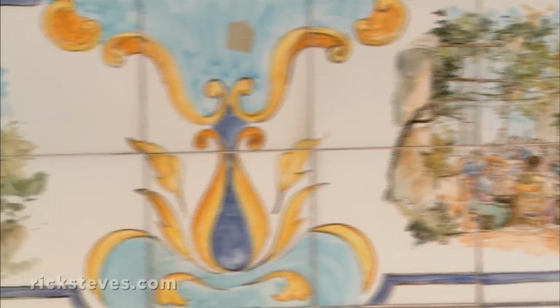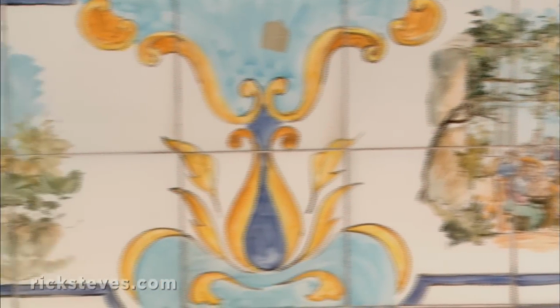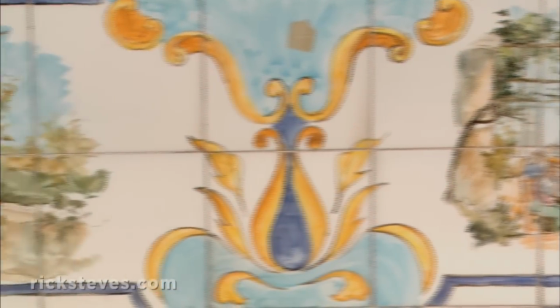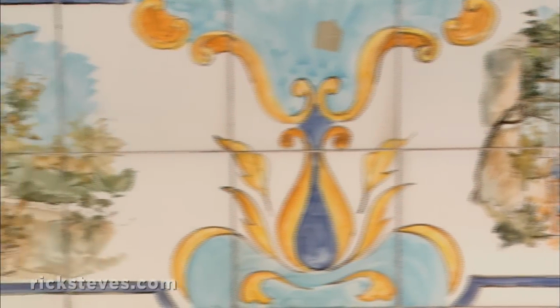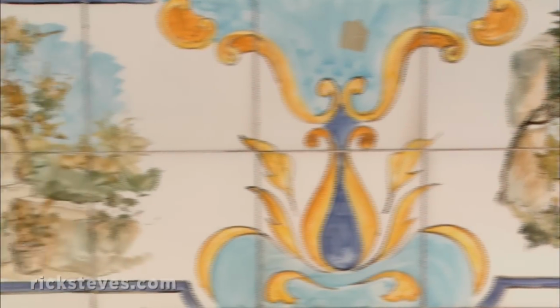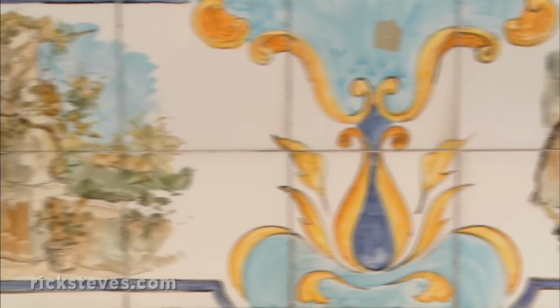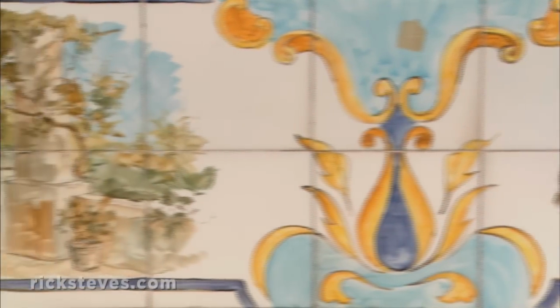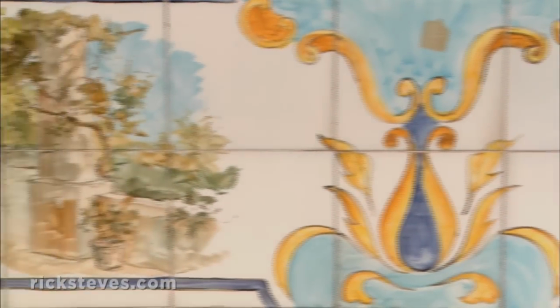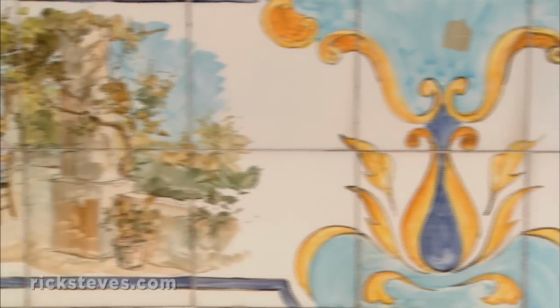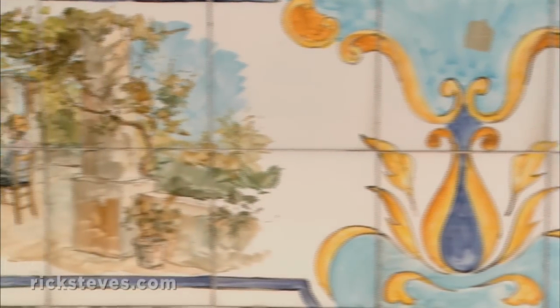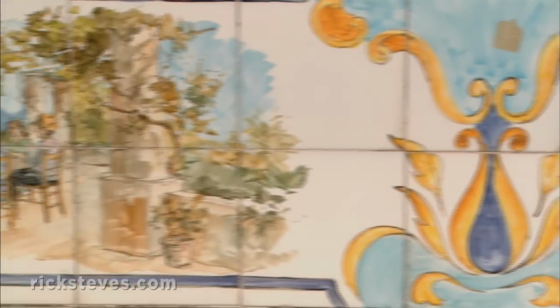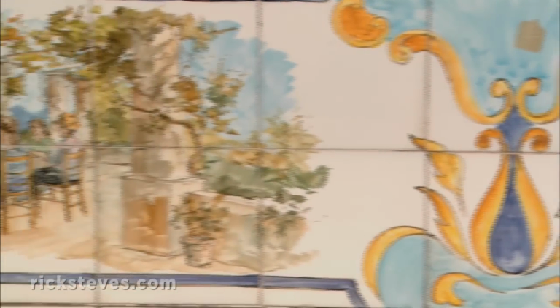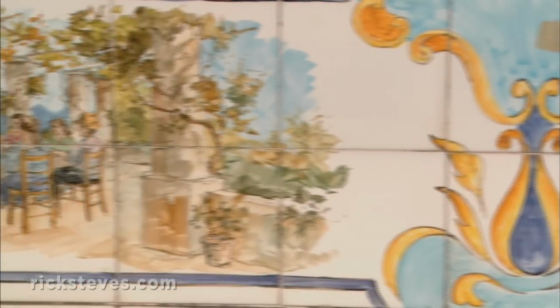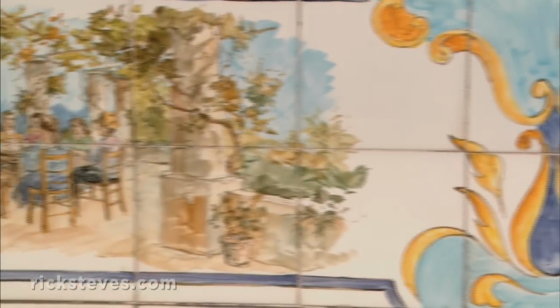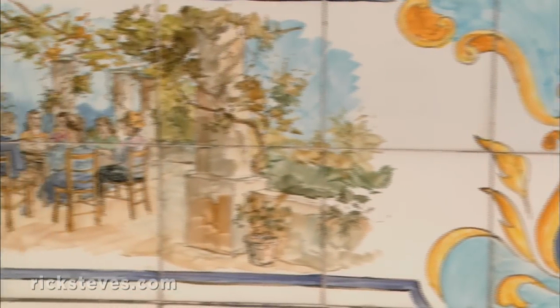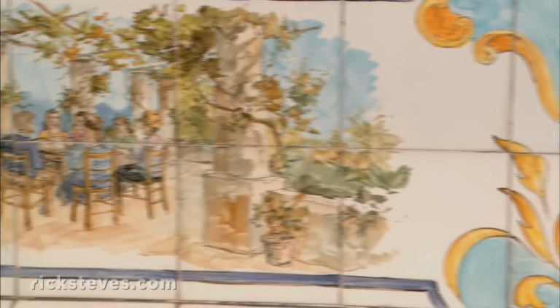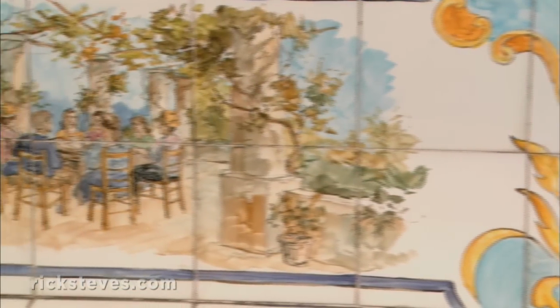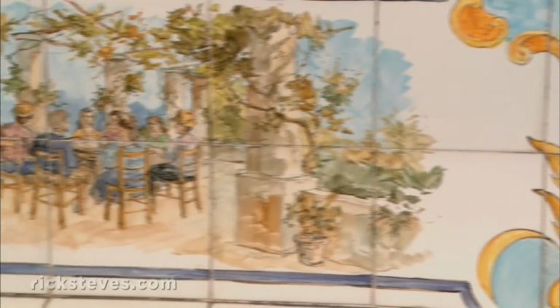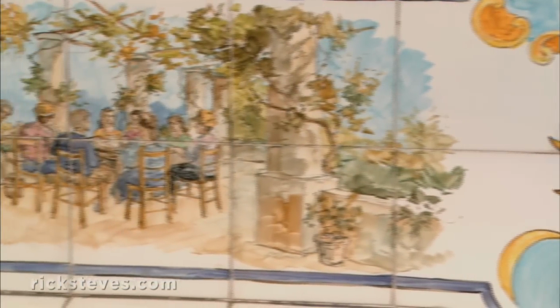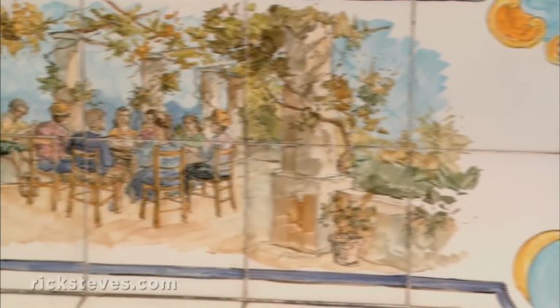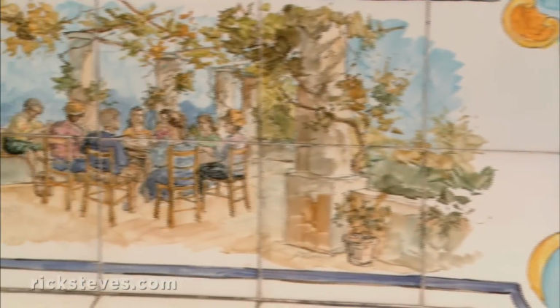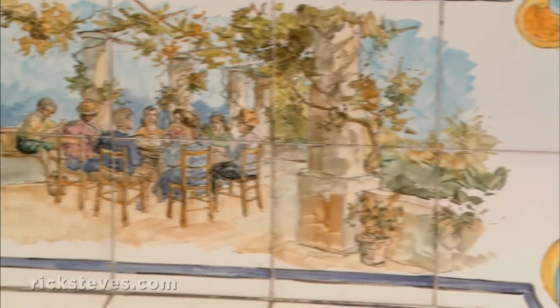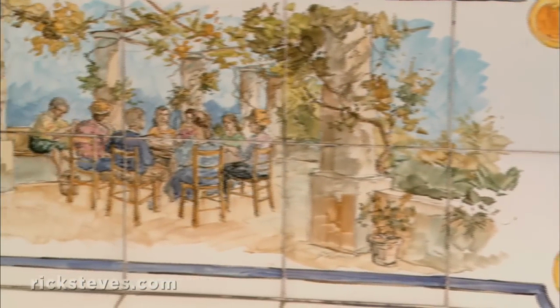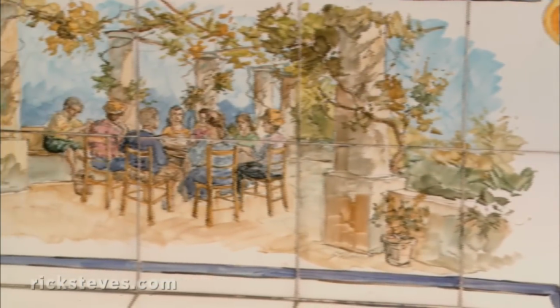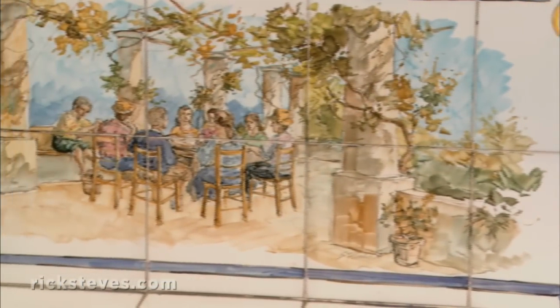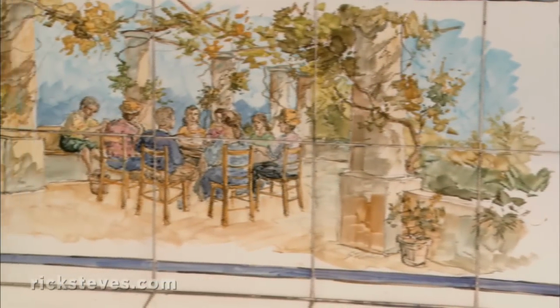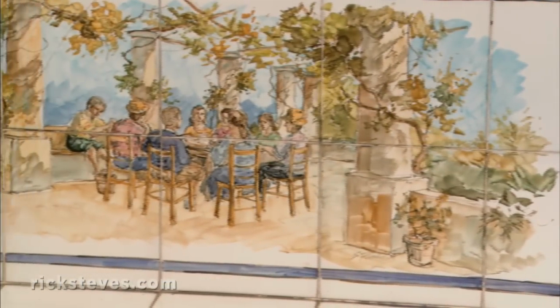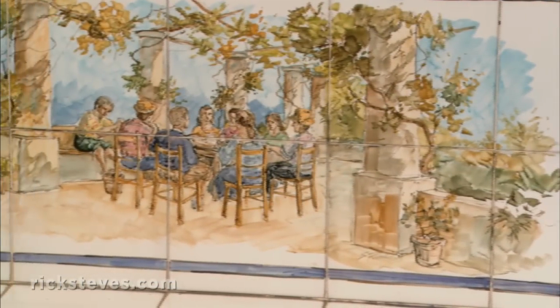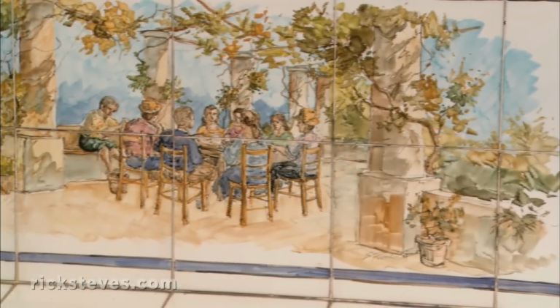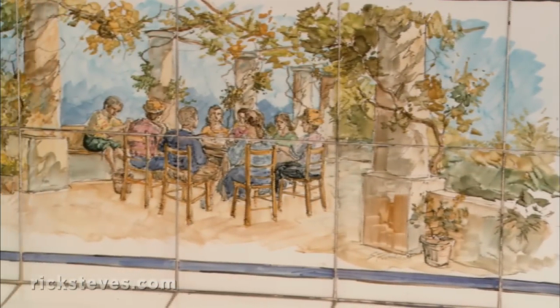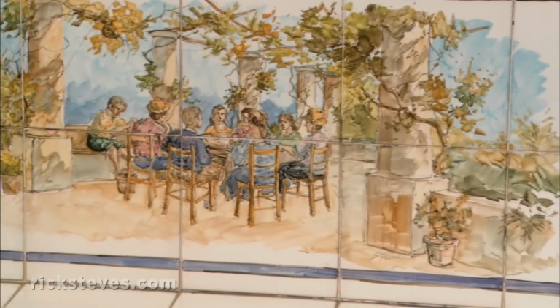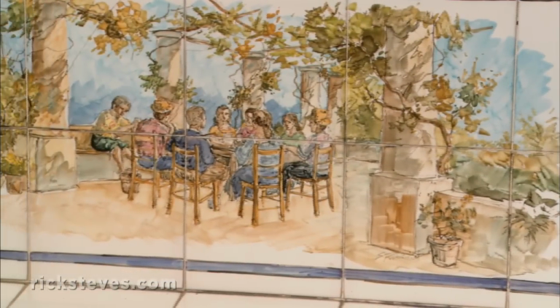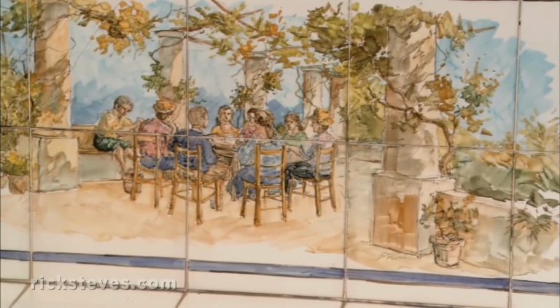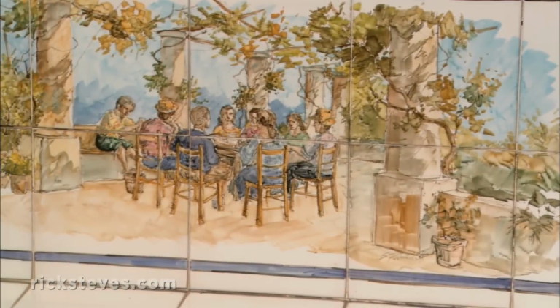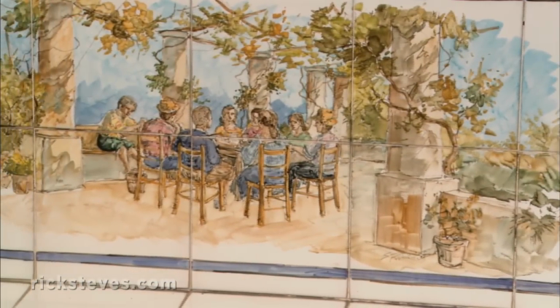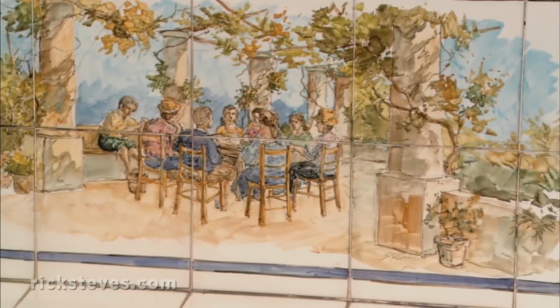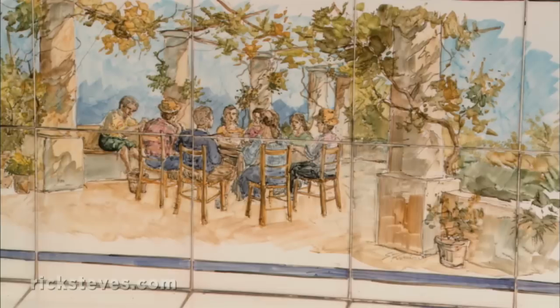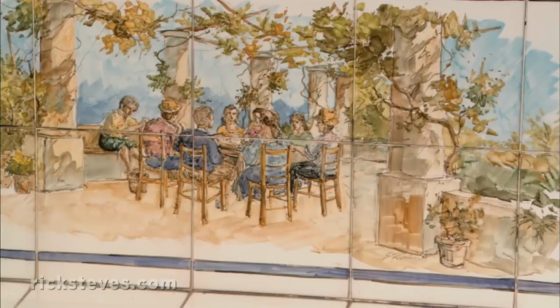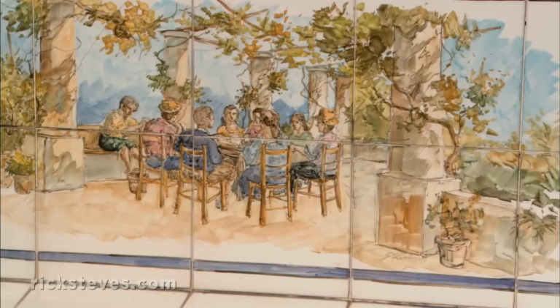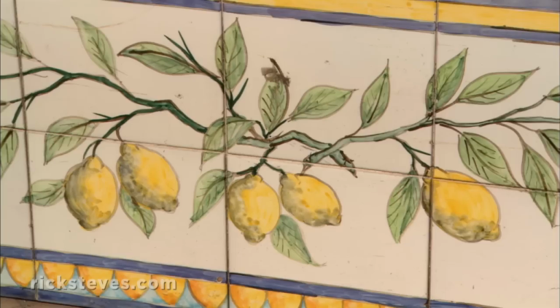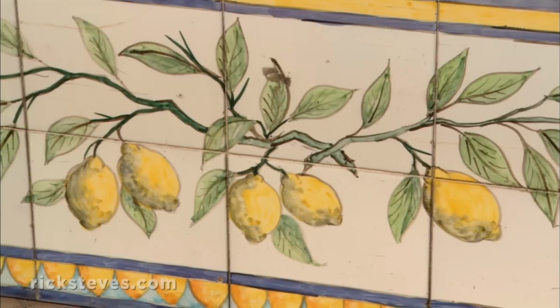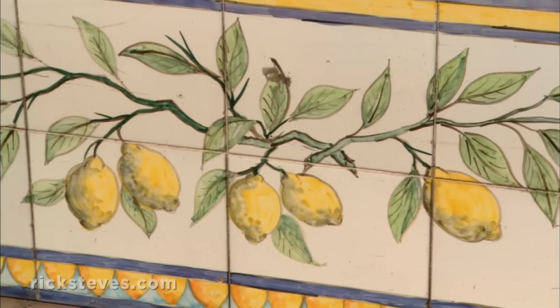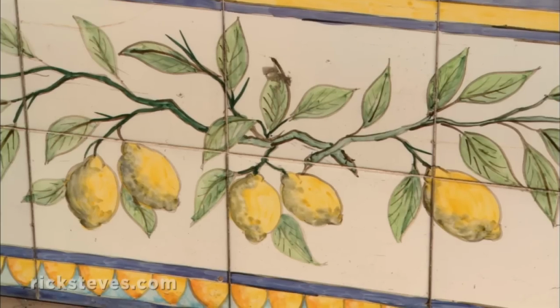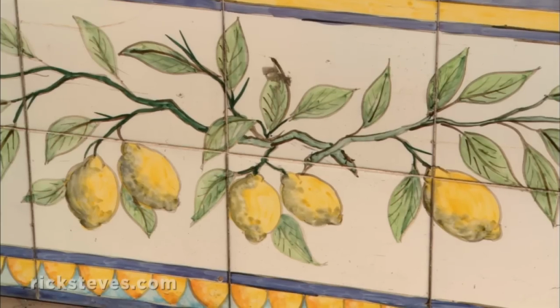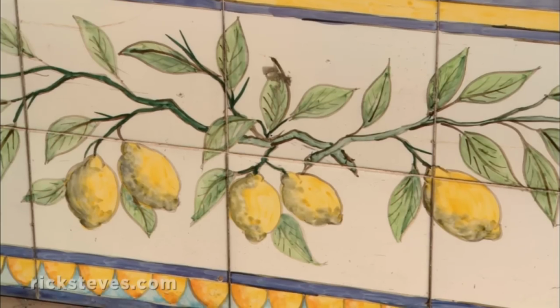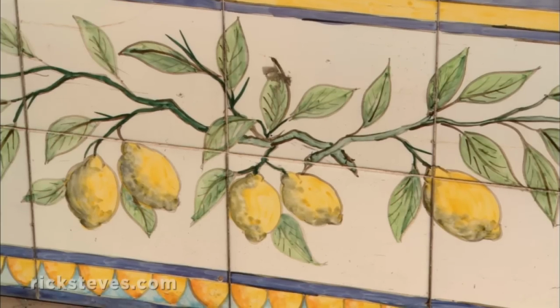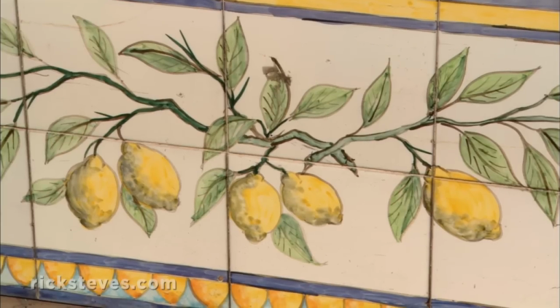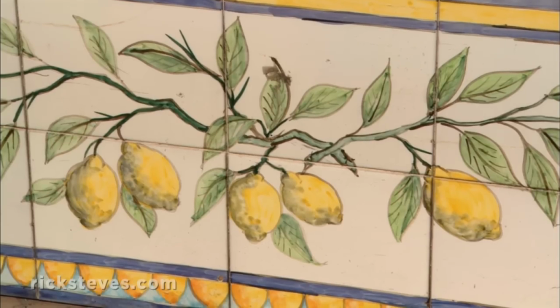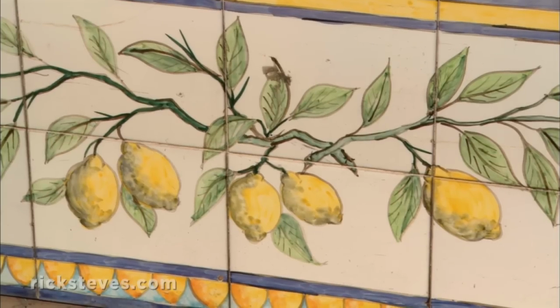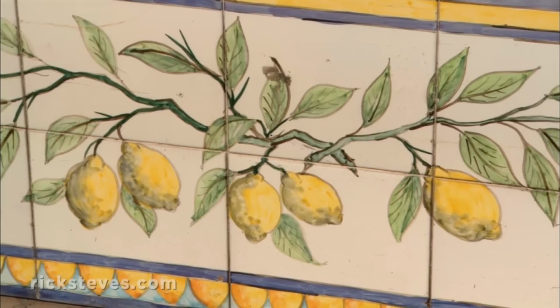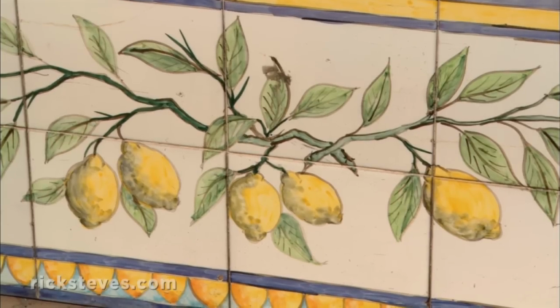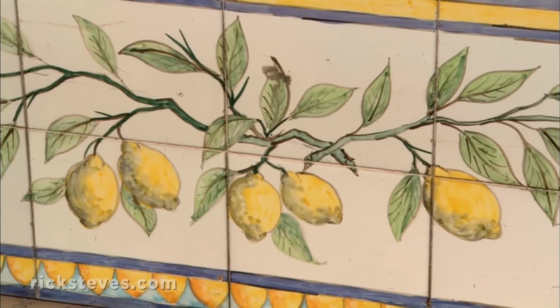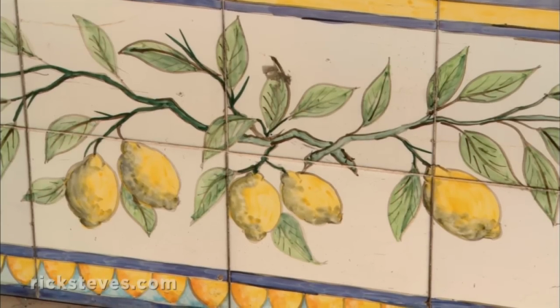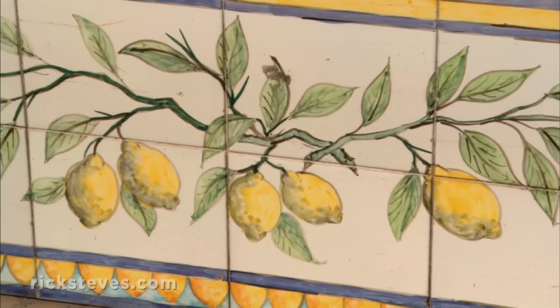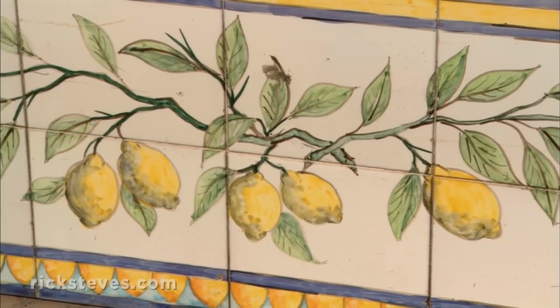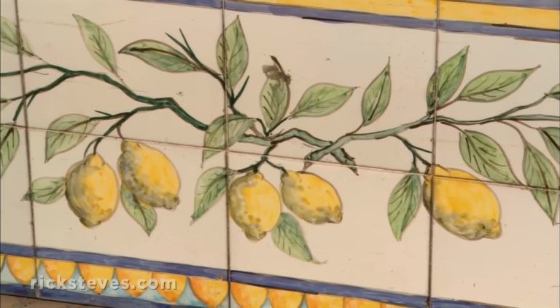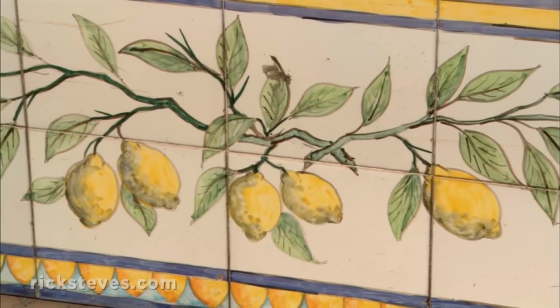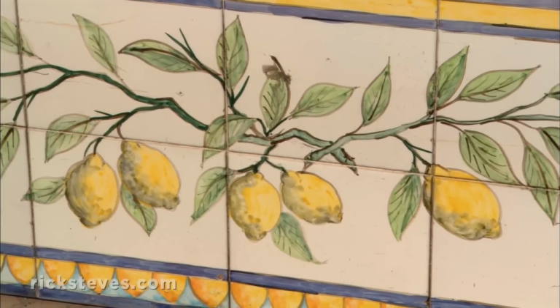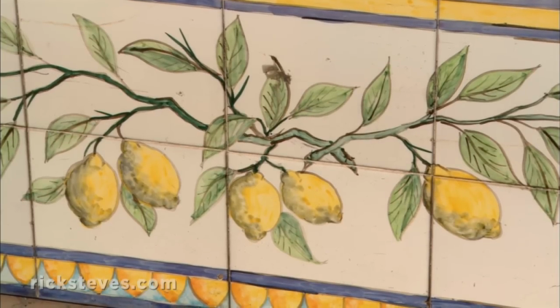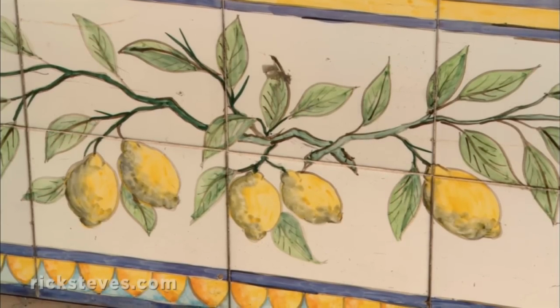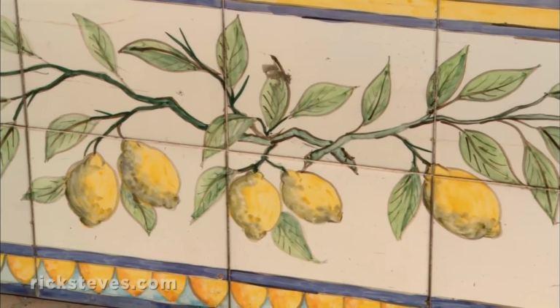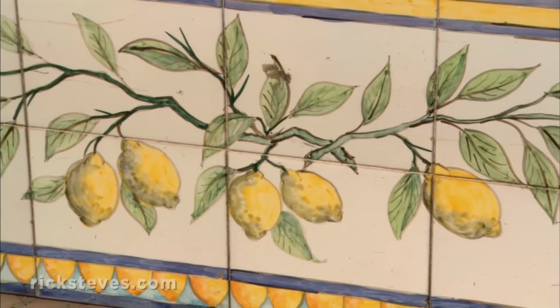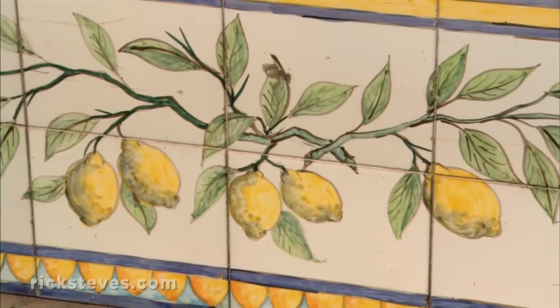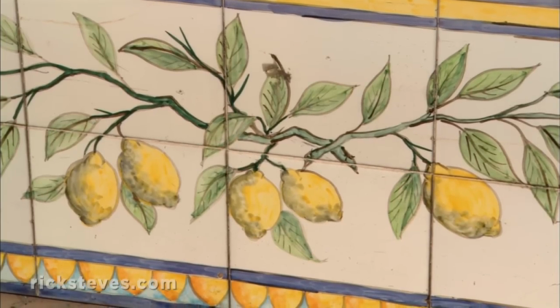And squares like this one. Just the glistening tiles — what makes them special? The colors. We love colors here.